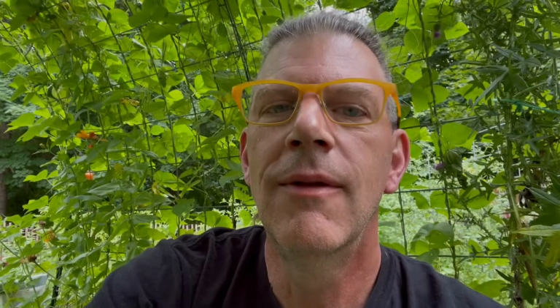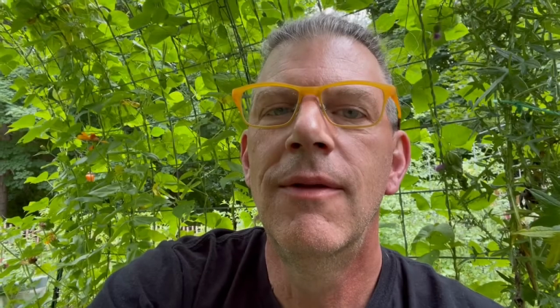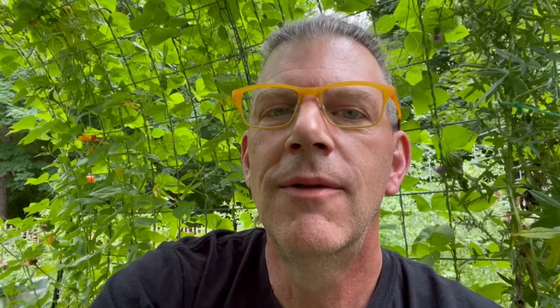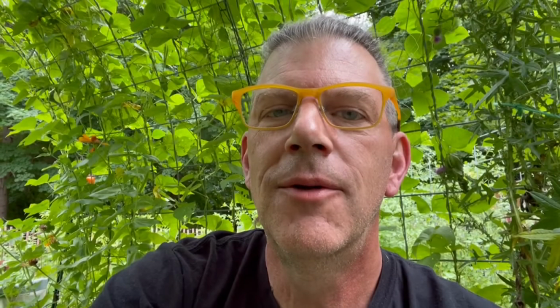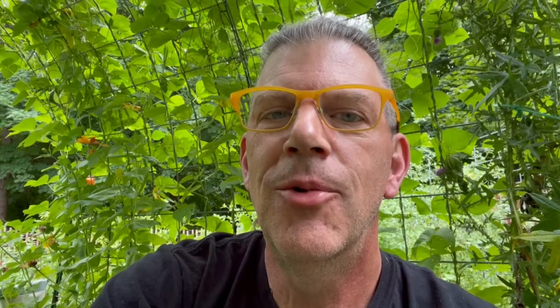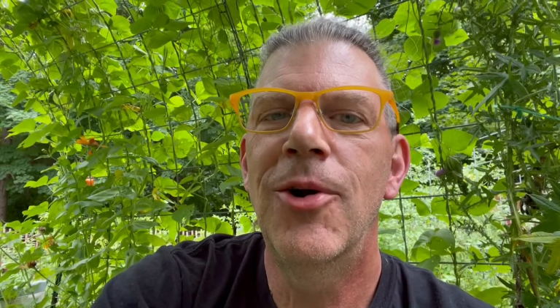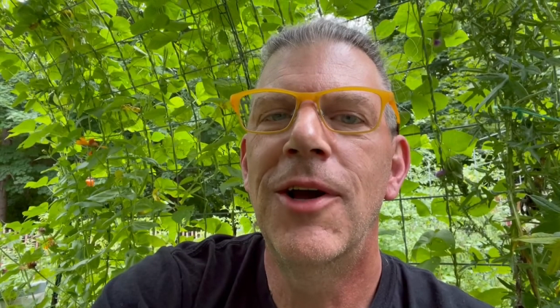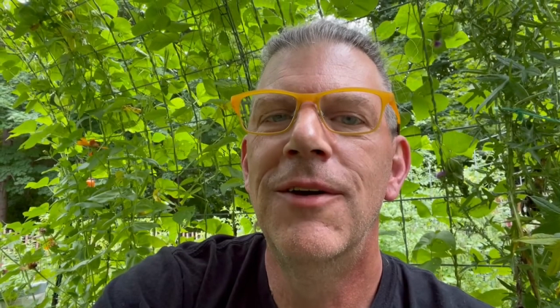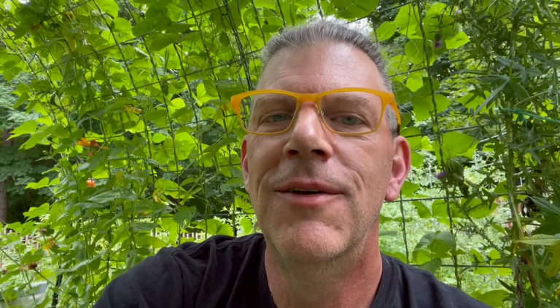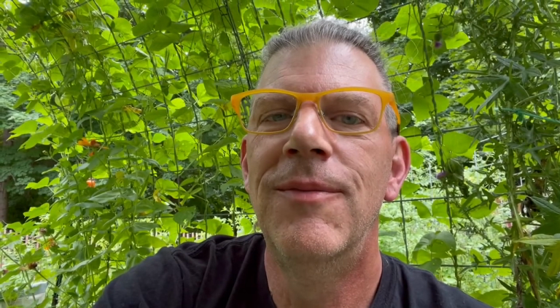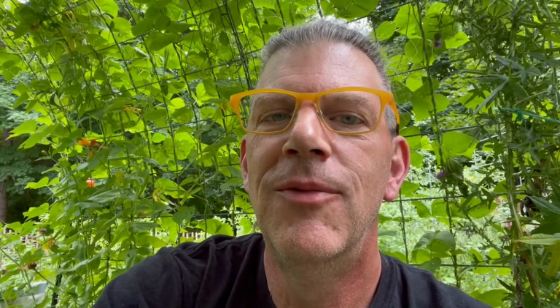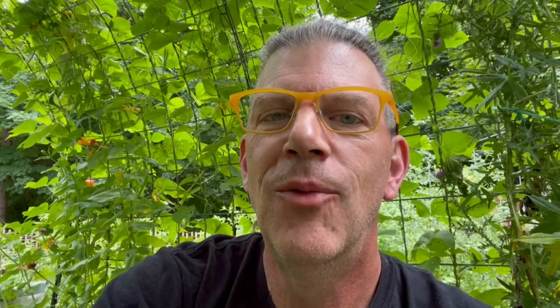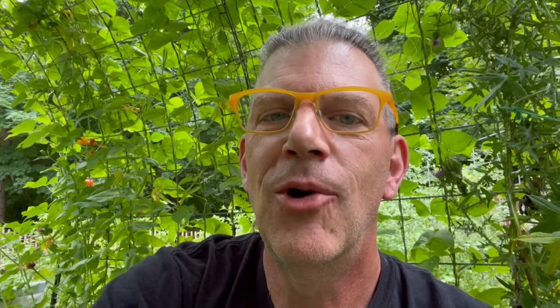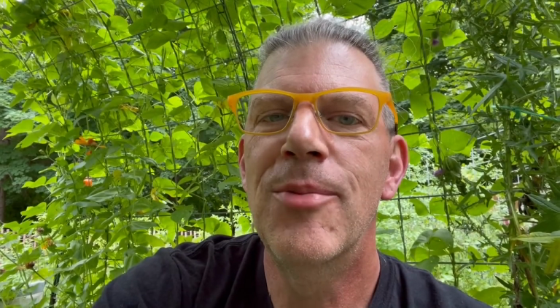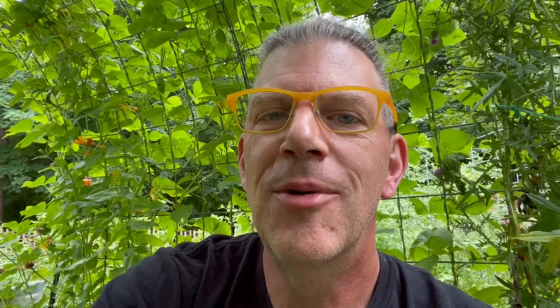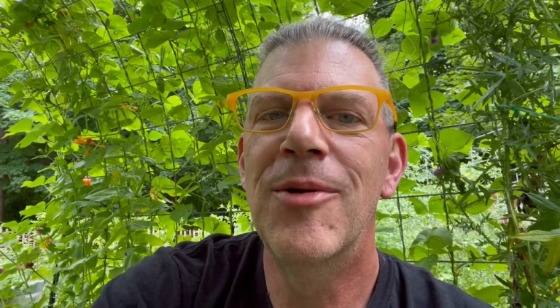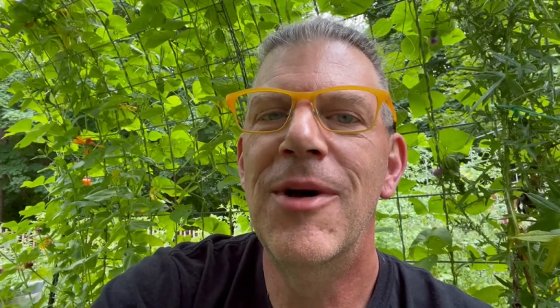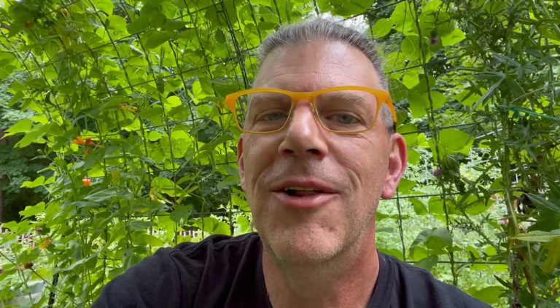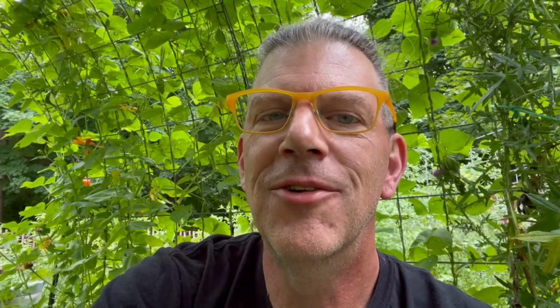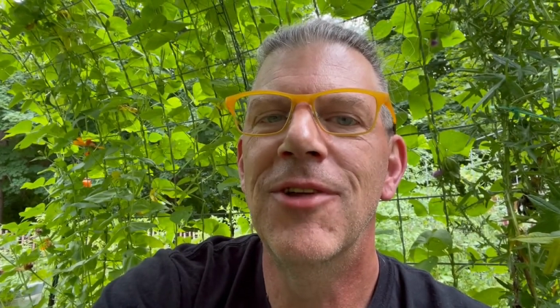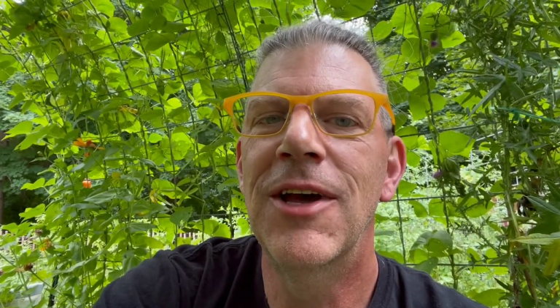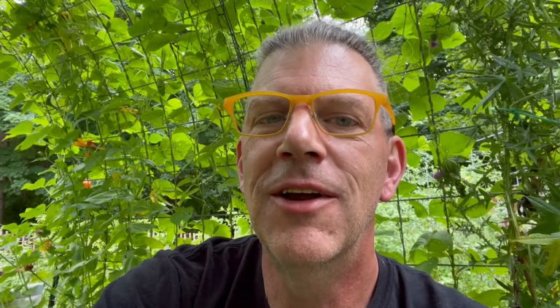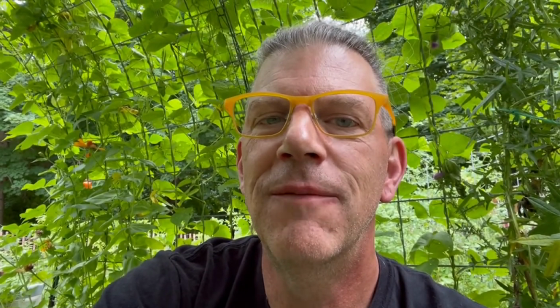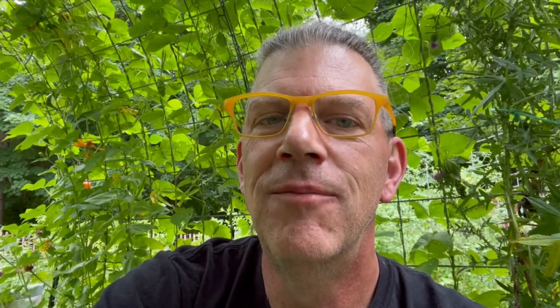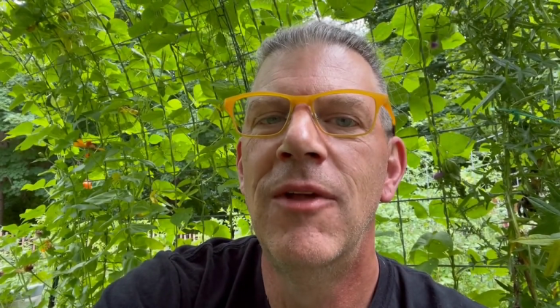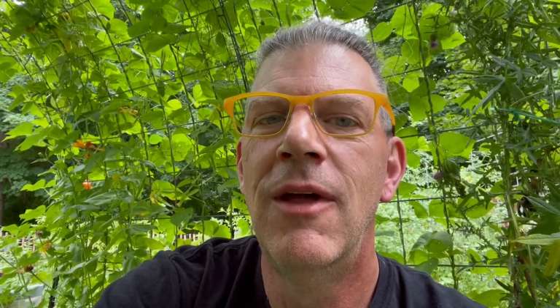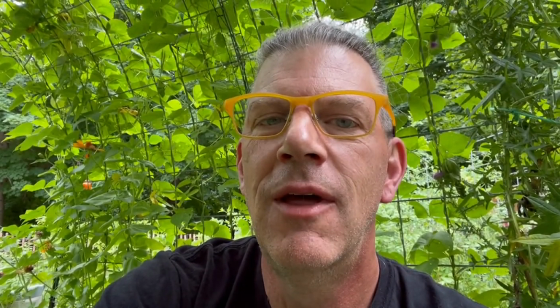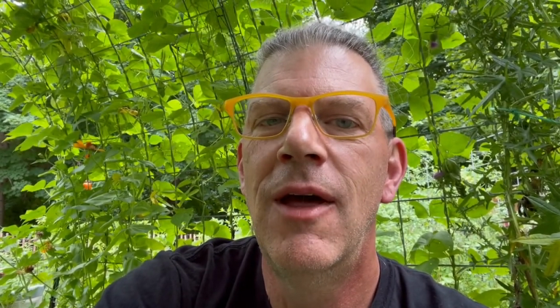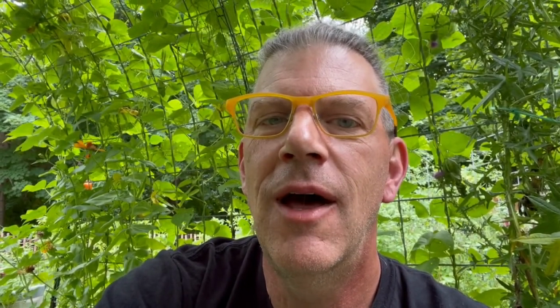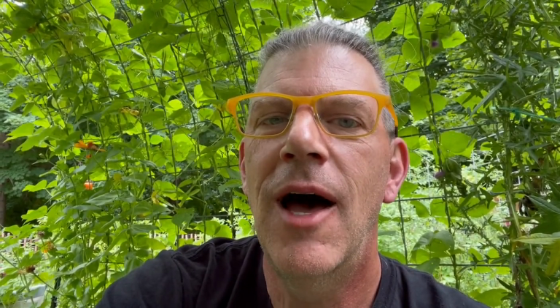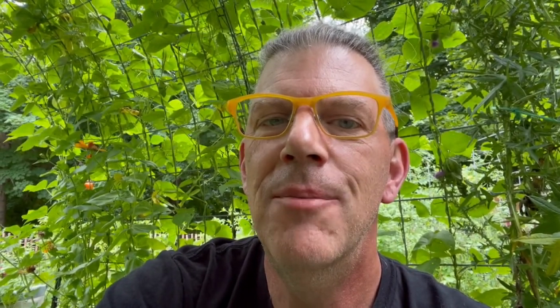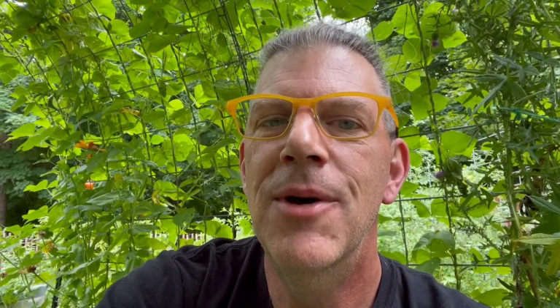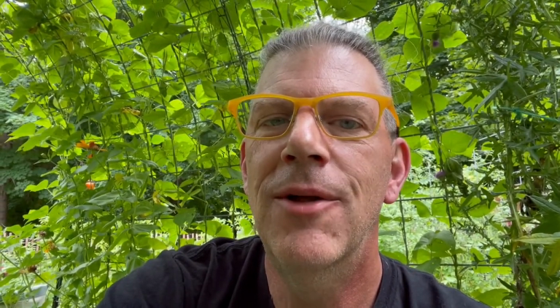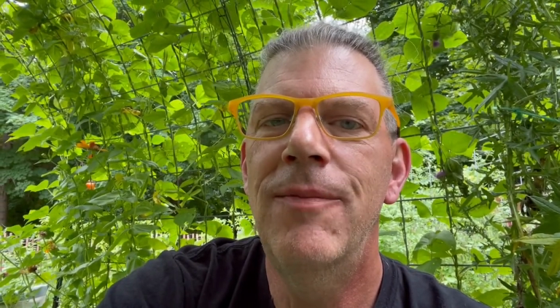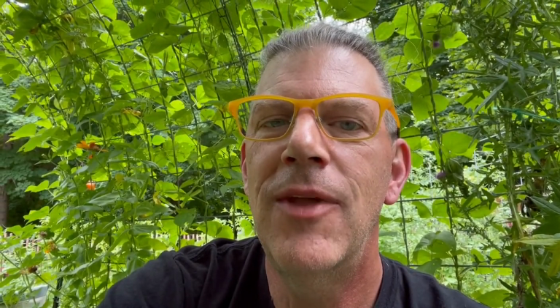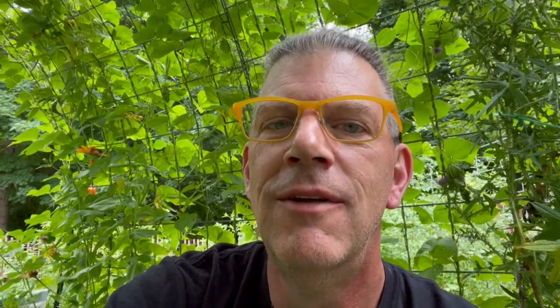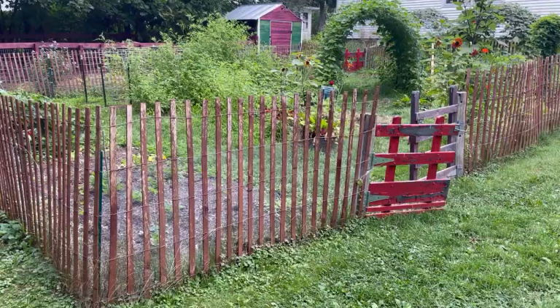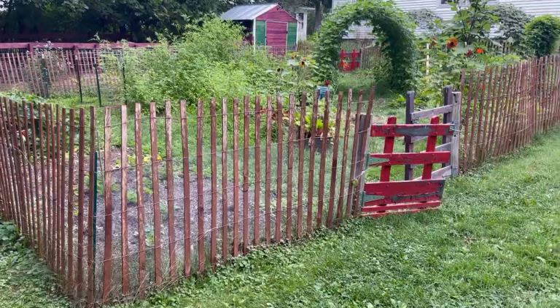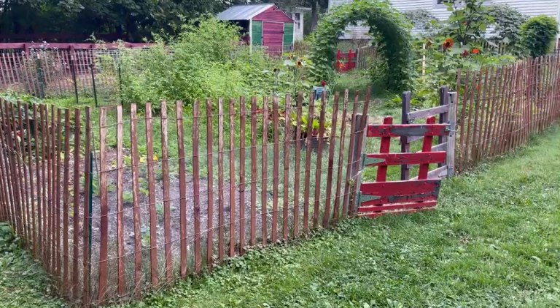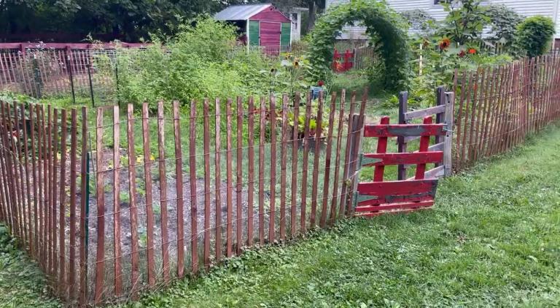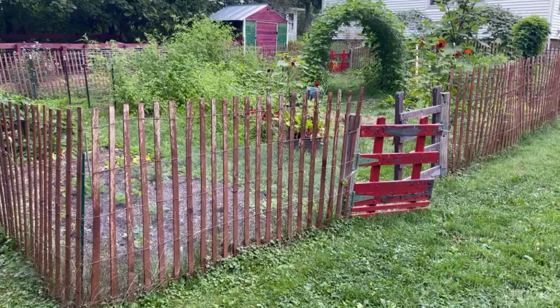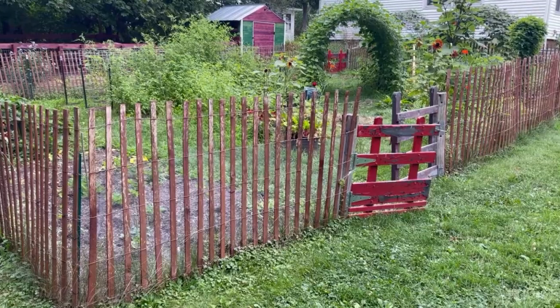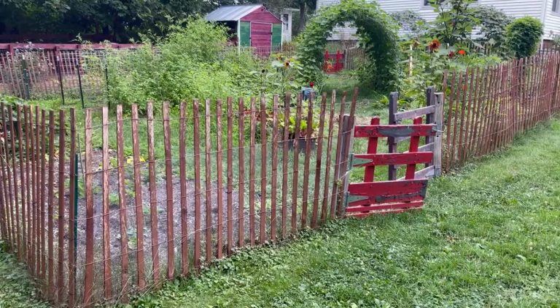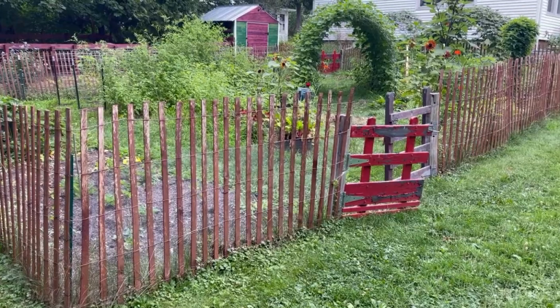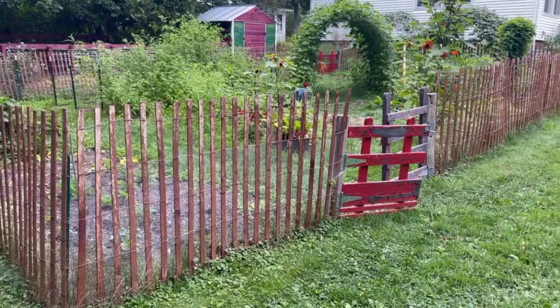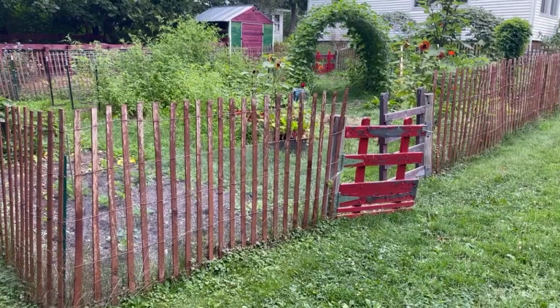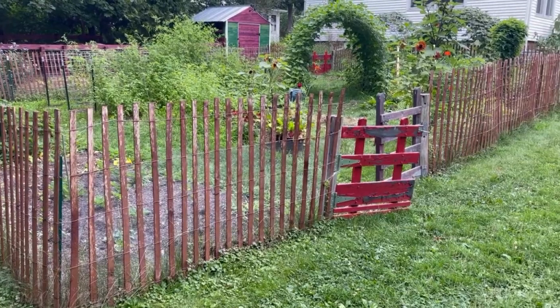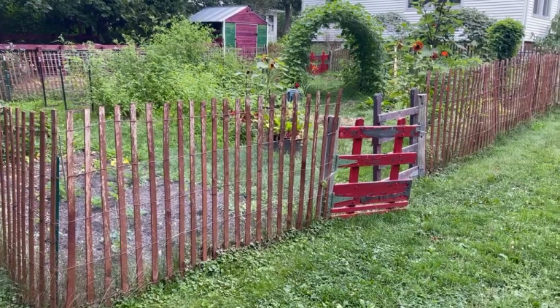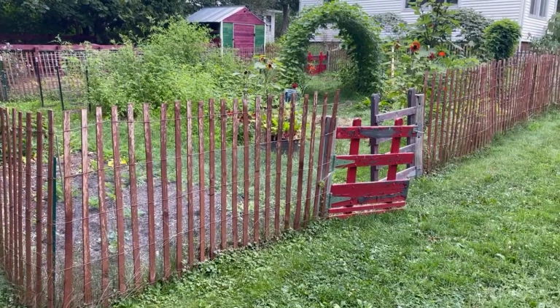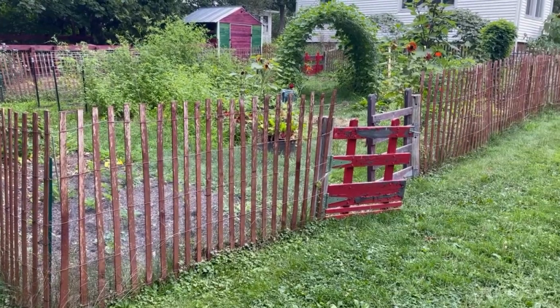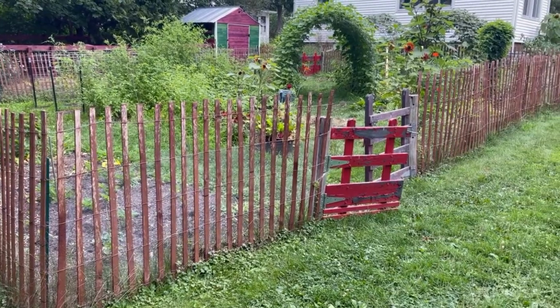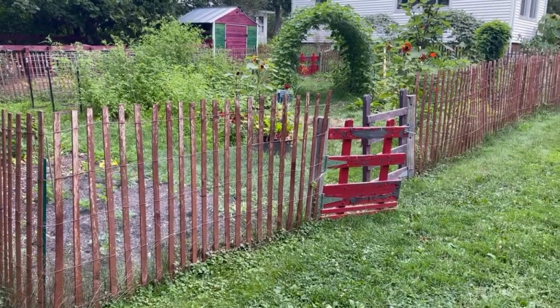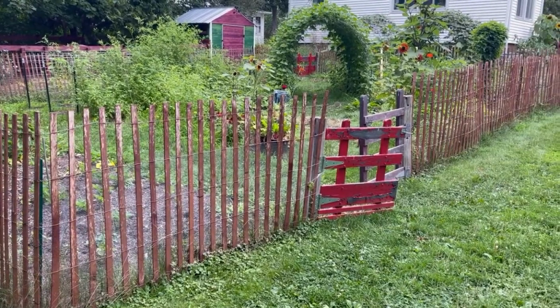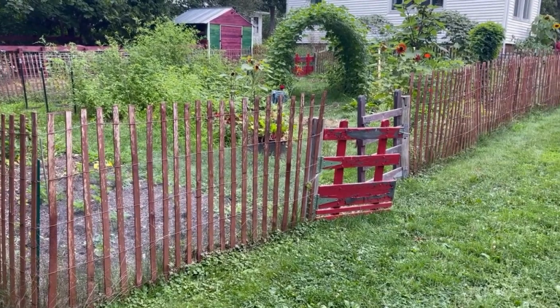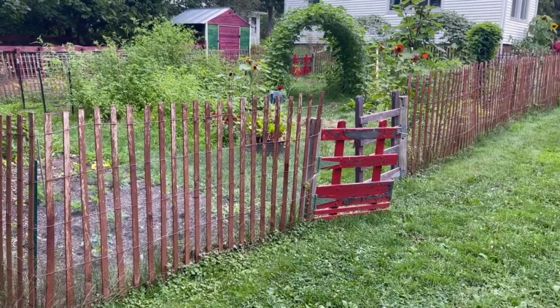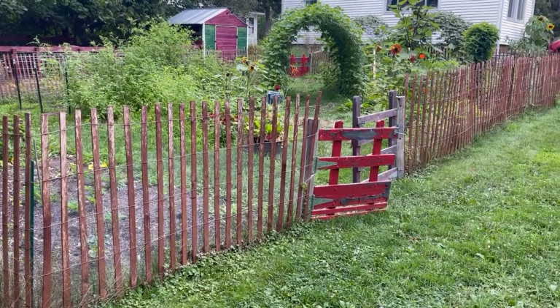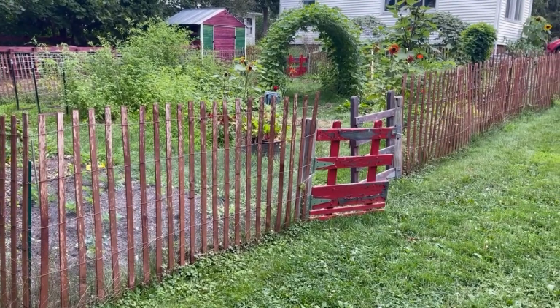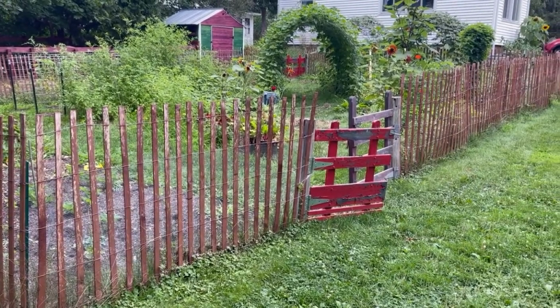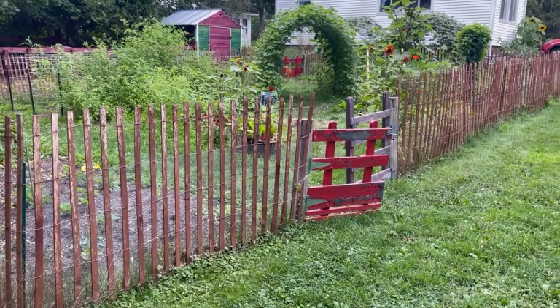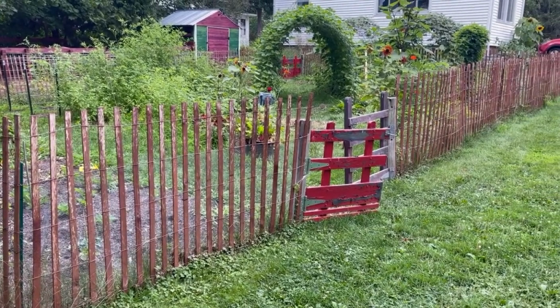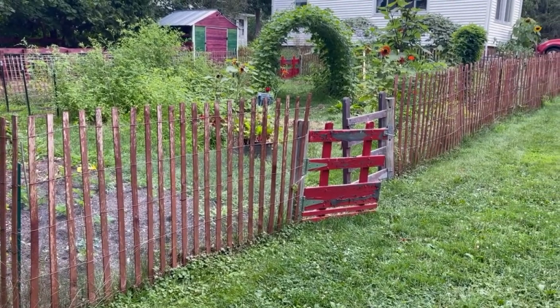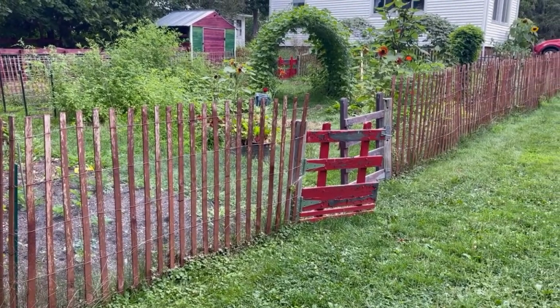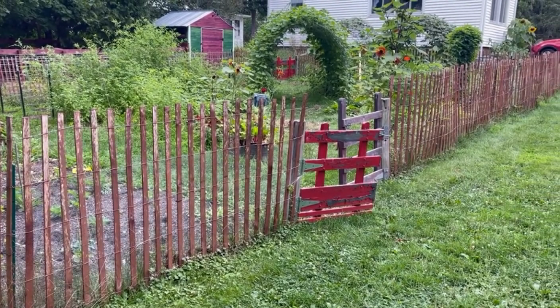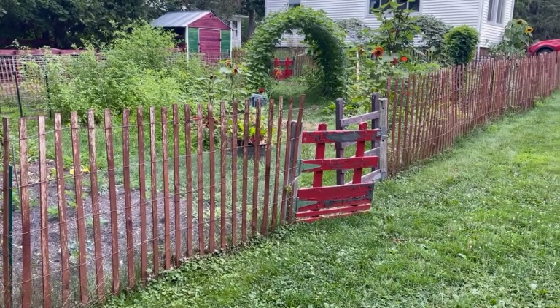Good morning. Welcome home to Mailer's Landing. I'm Bill, and today is Fence Demolition Day.